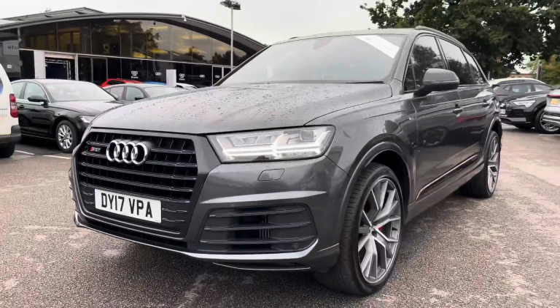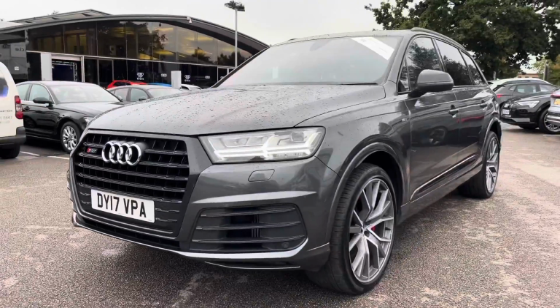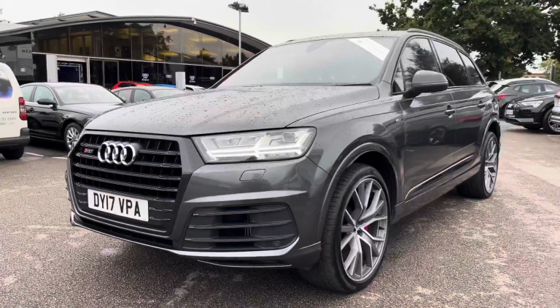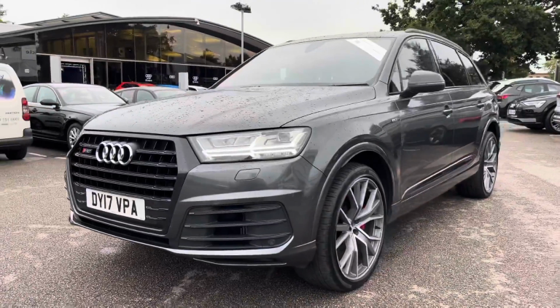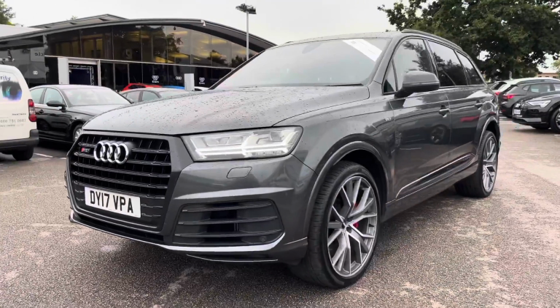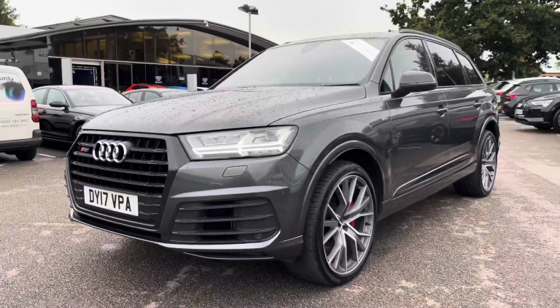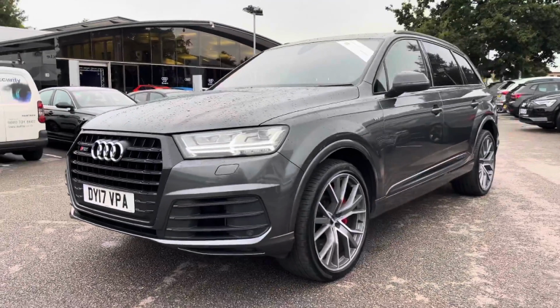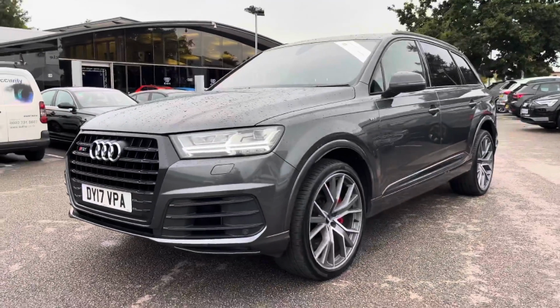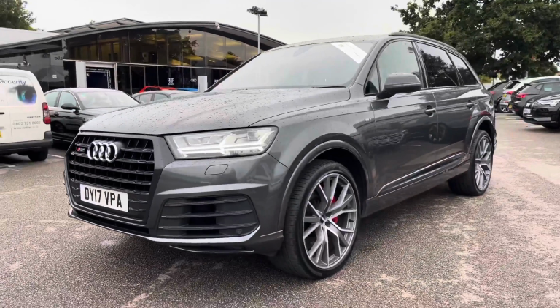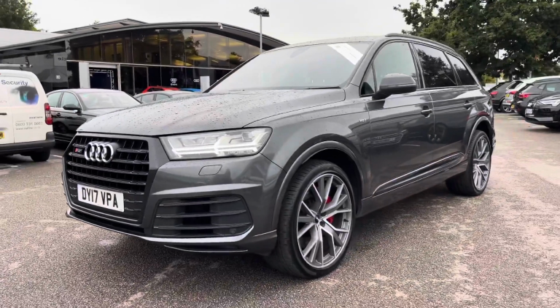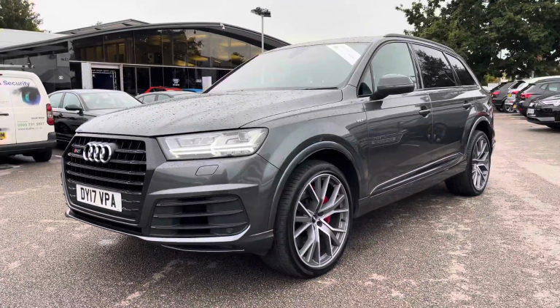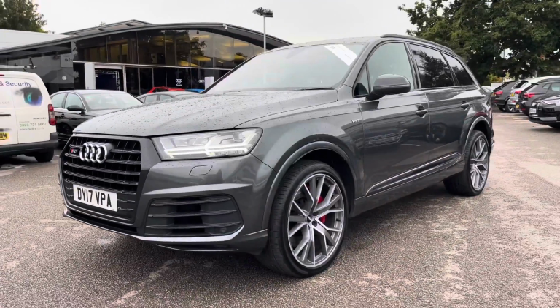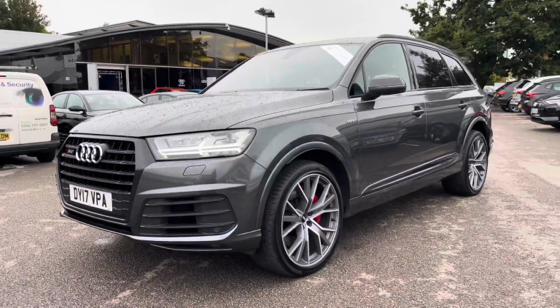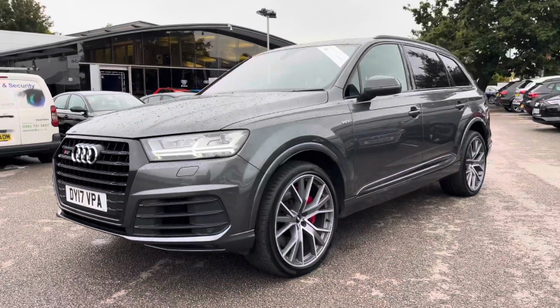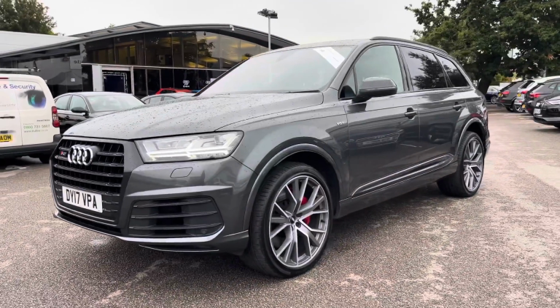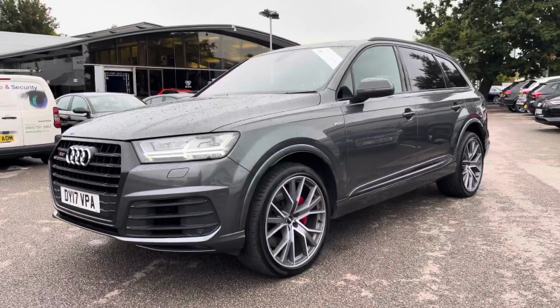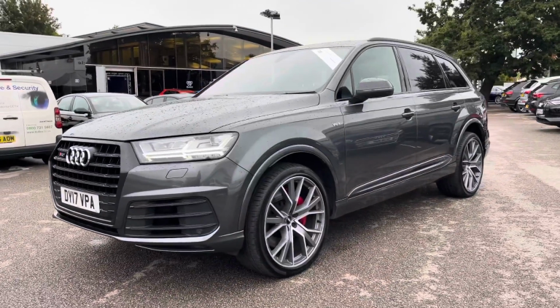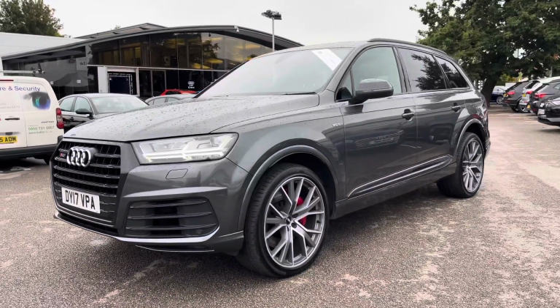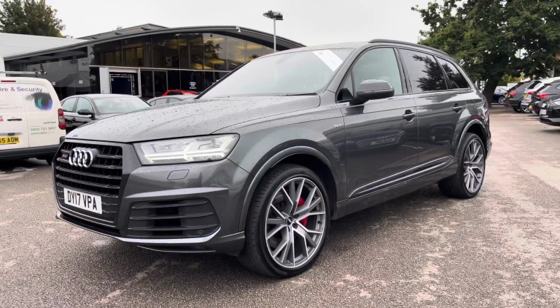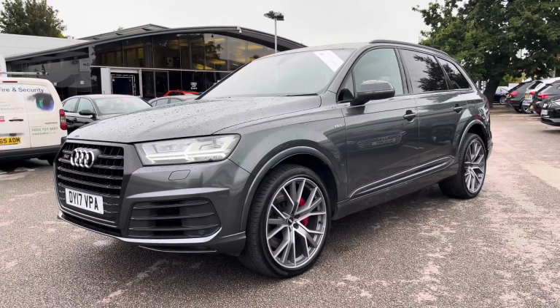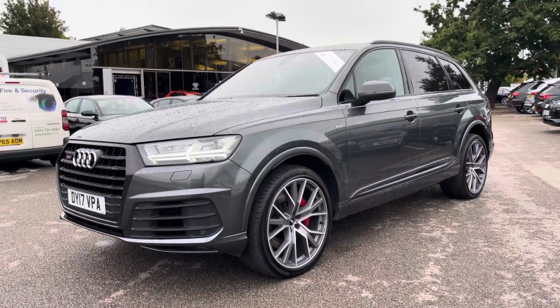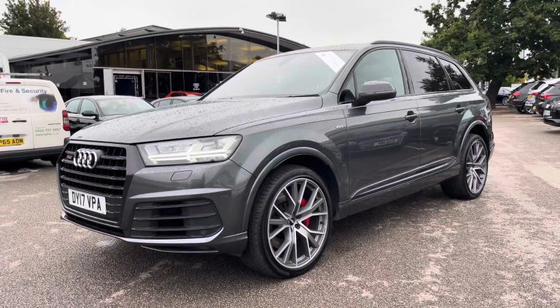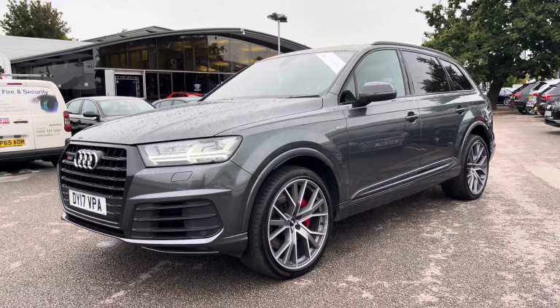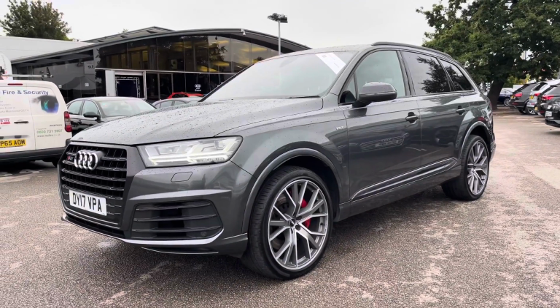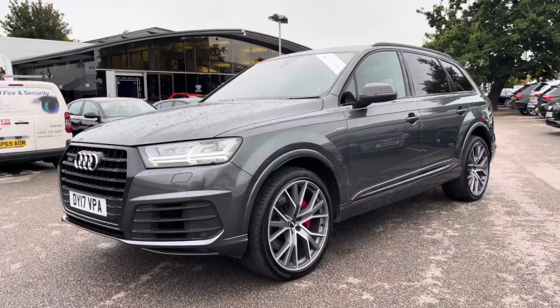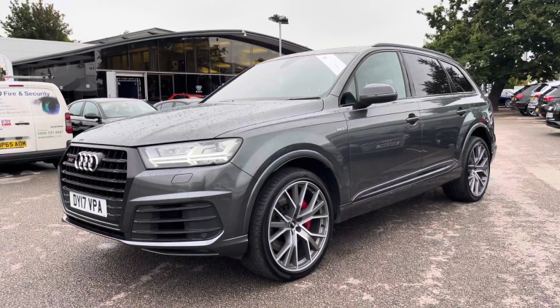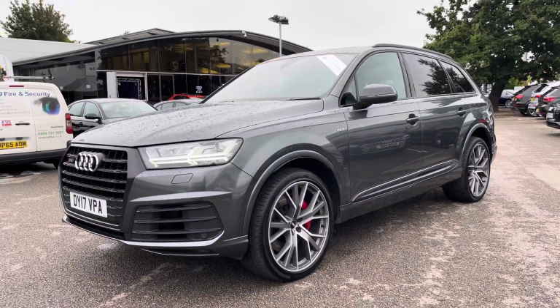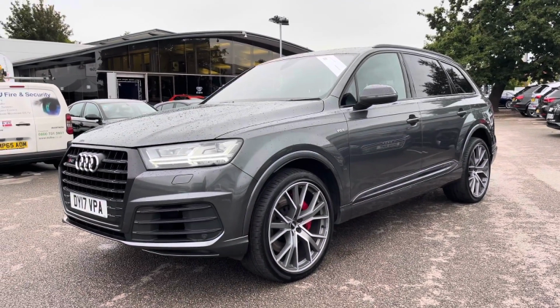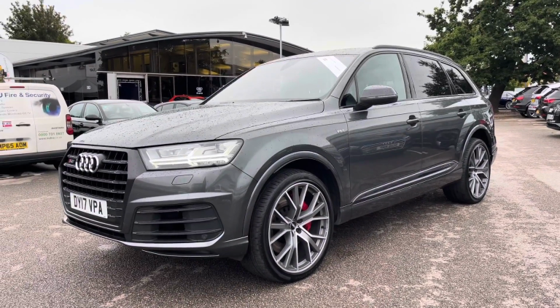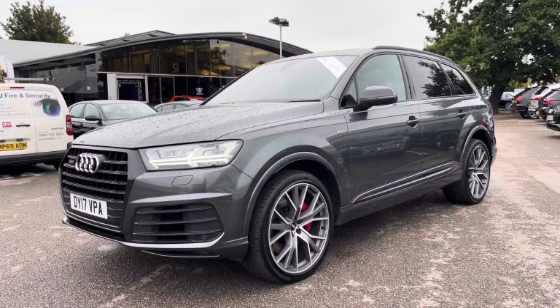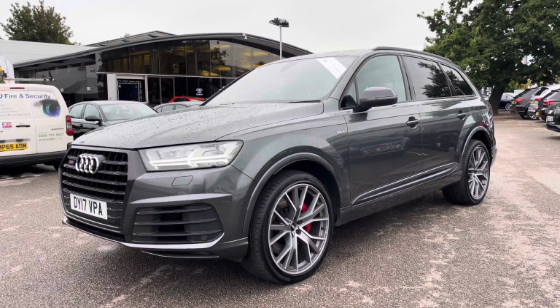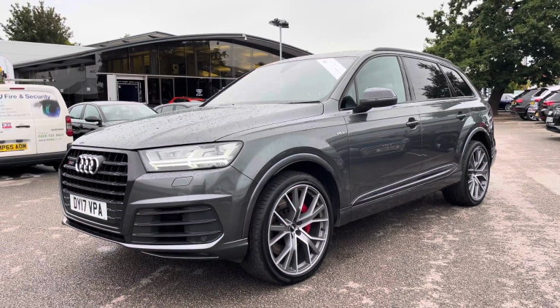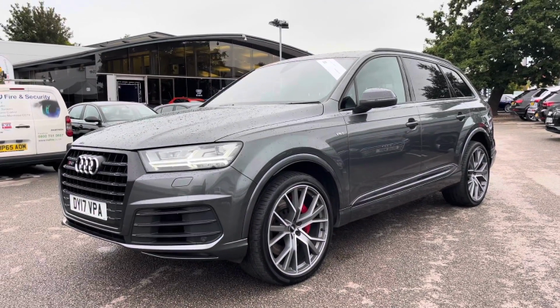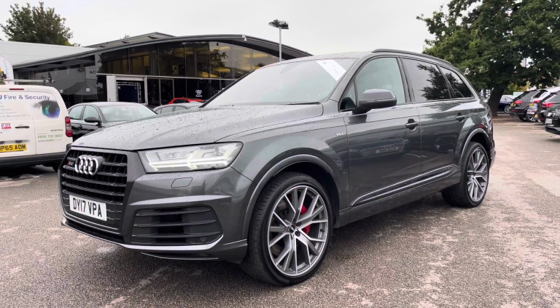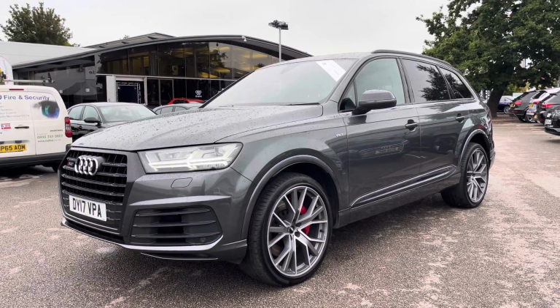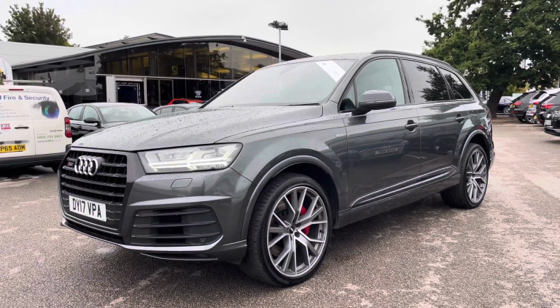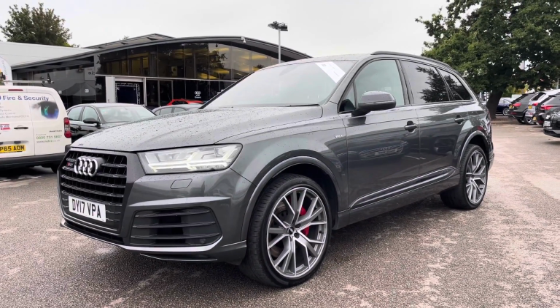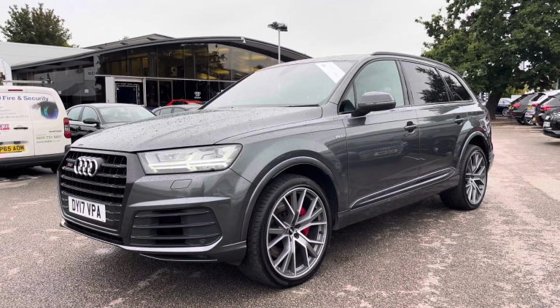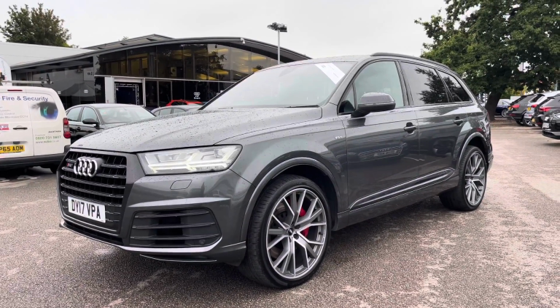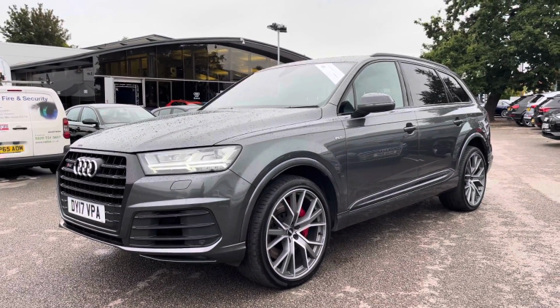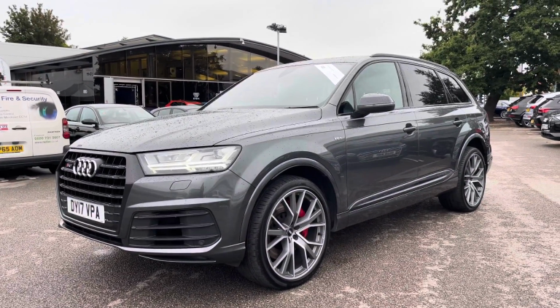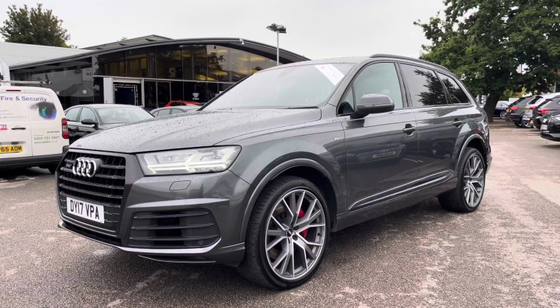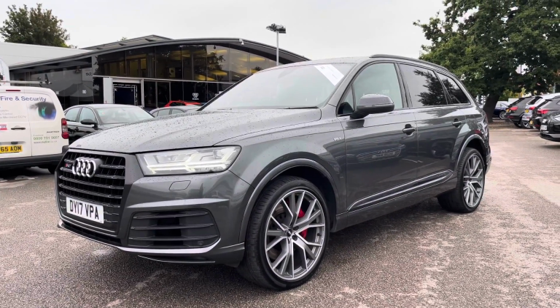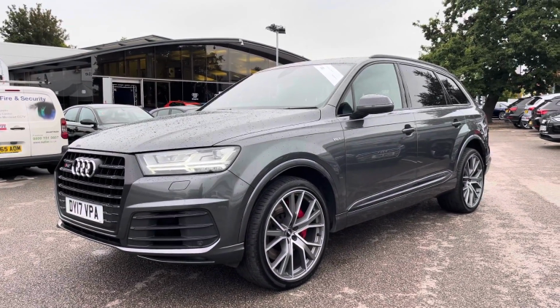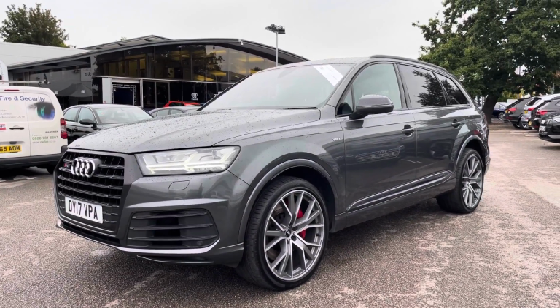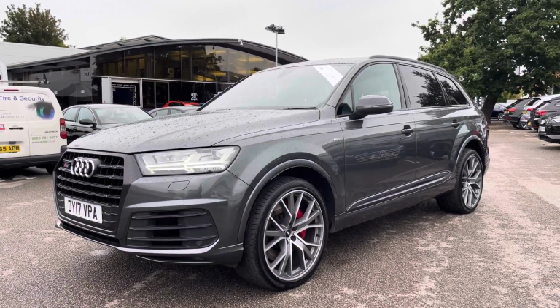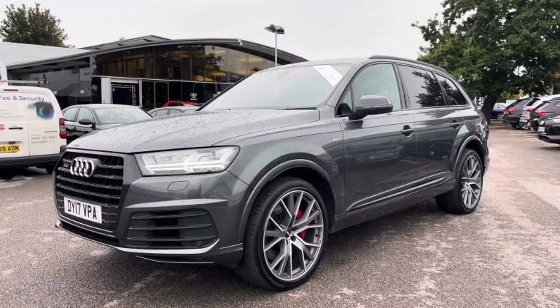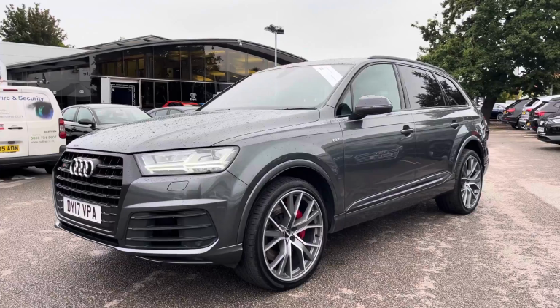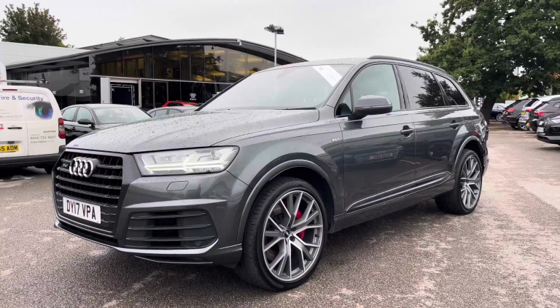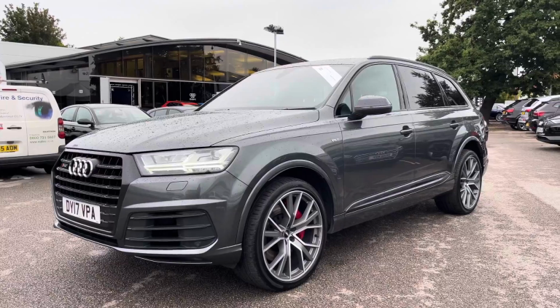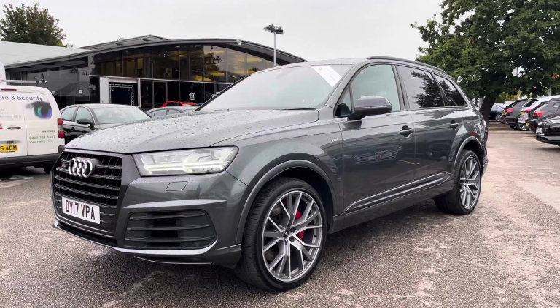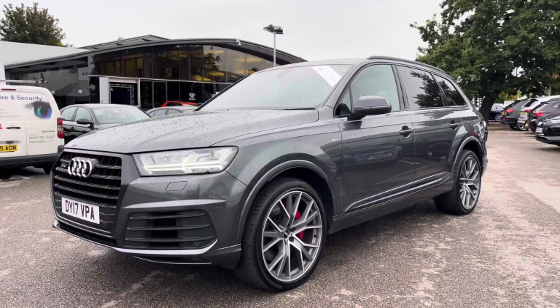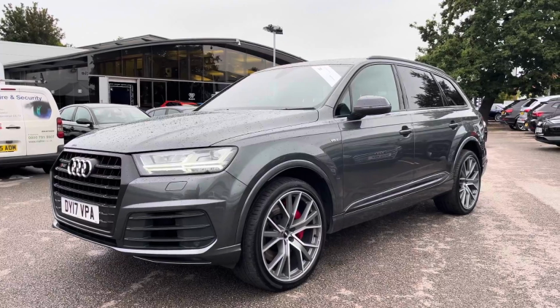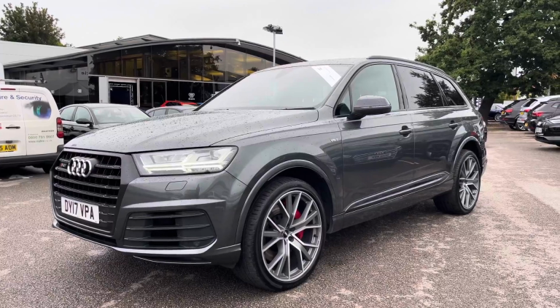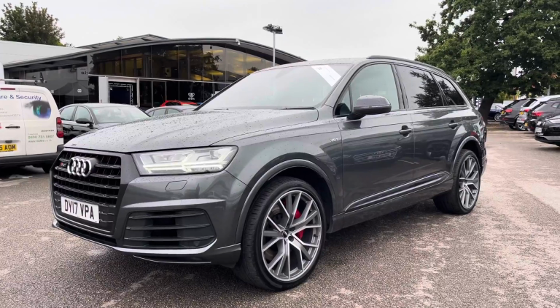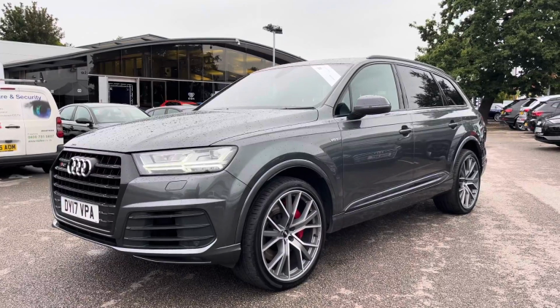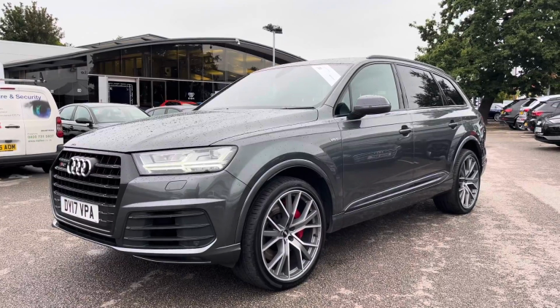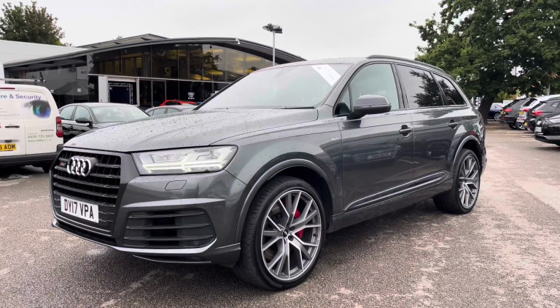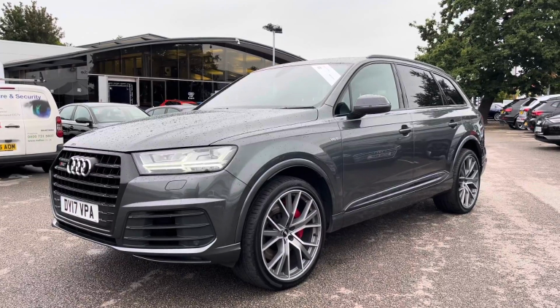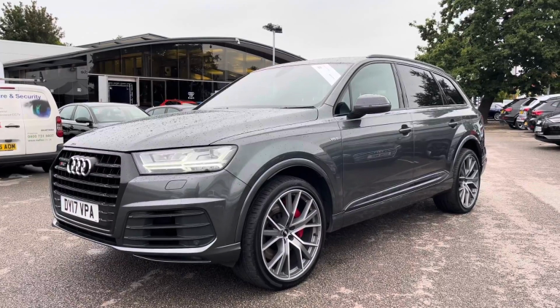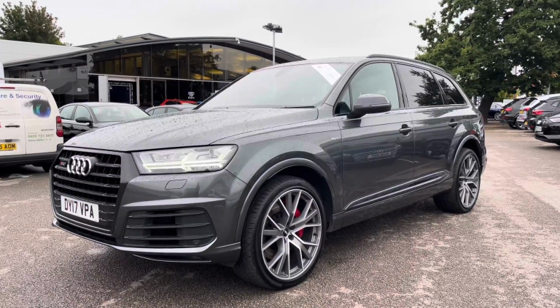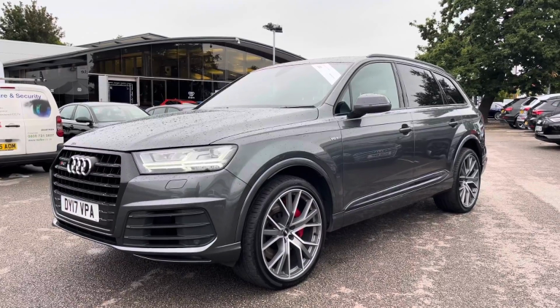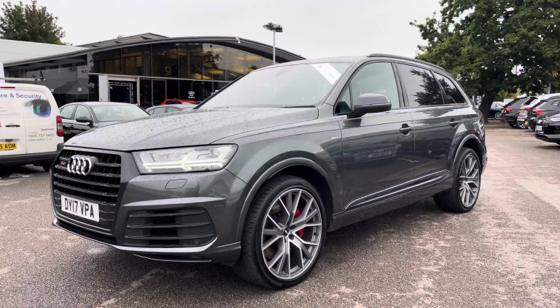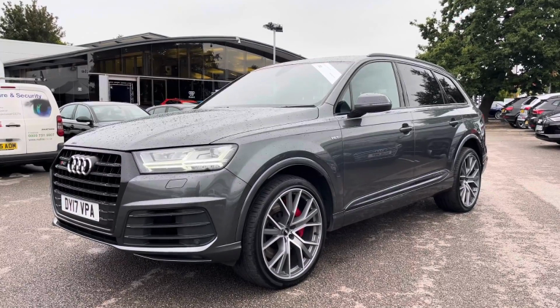The car is finished with a nice black trim around the front of the grille, which is part of the black styling pack, and it really makes this car look very smart indeed.